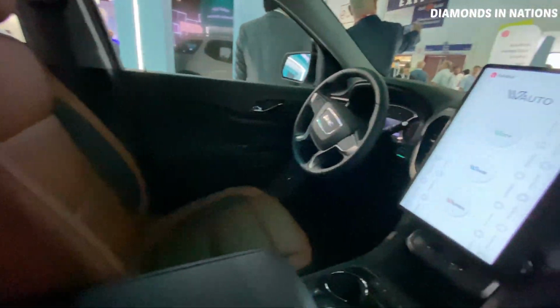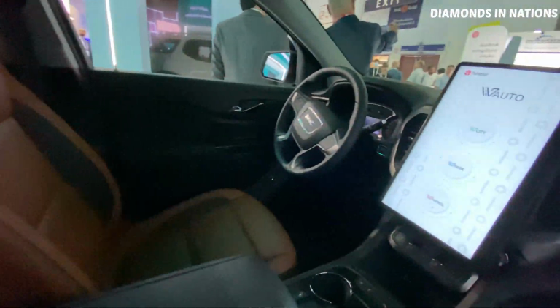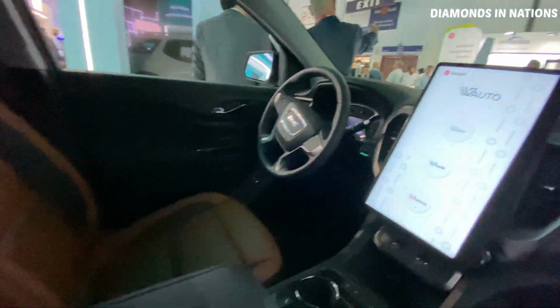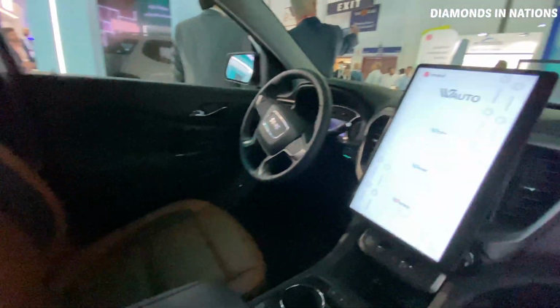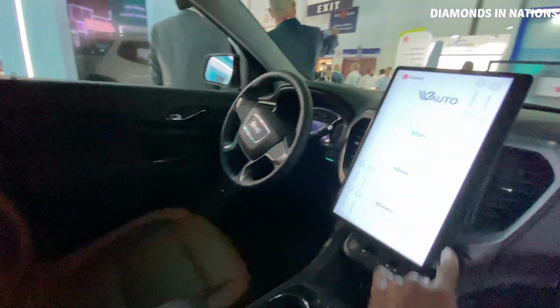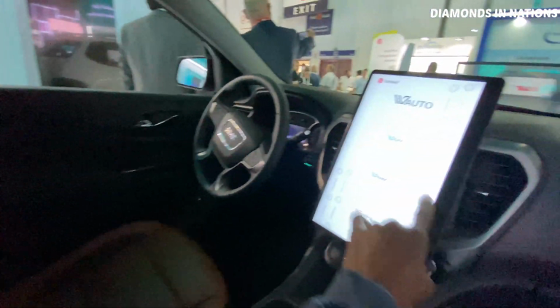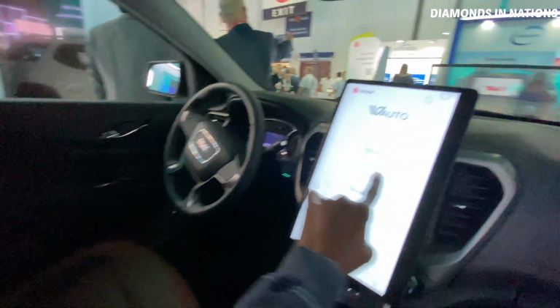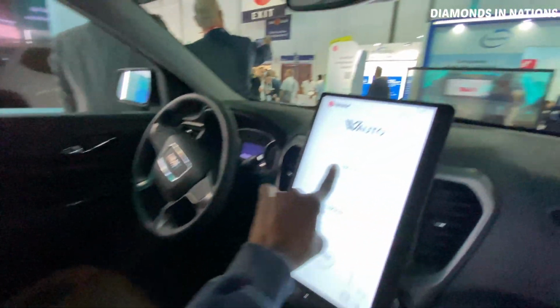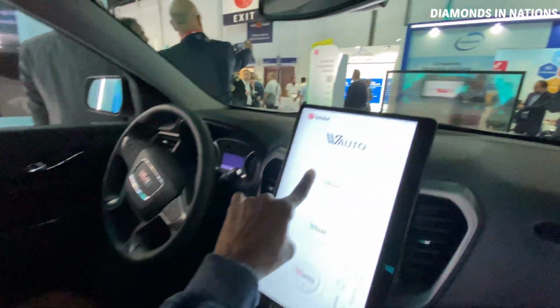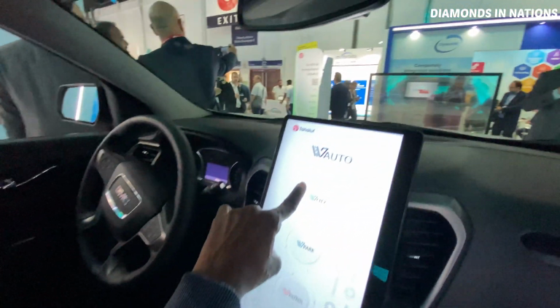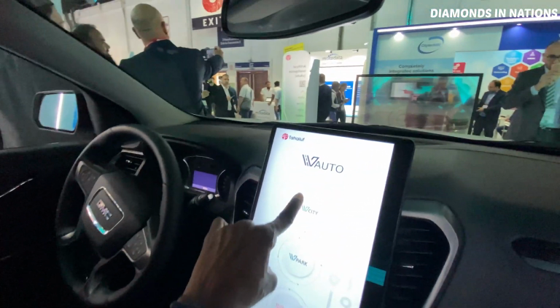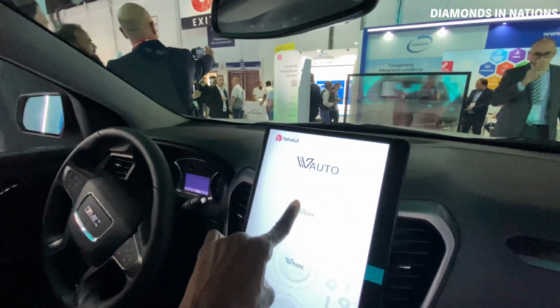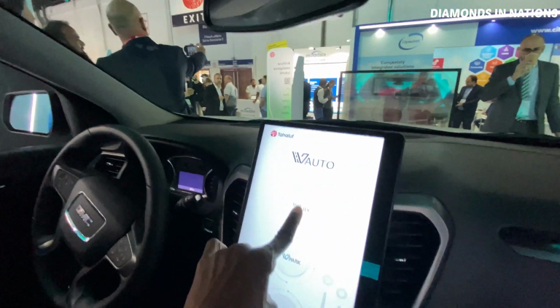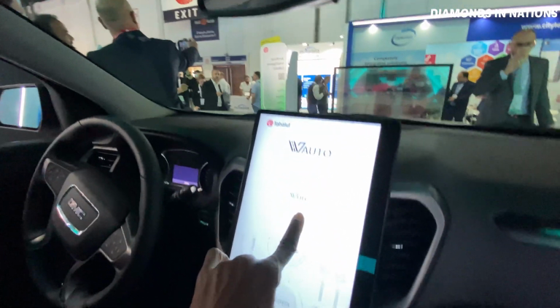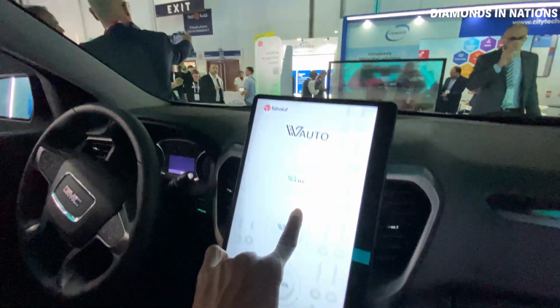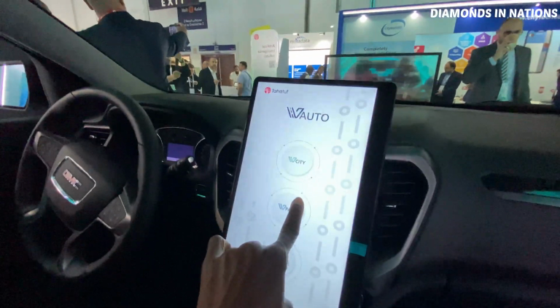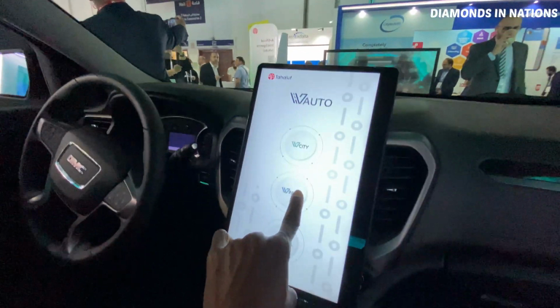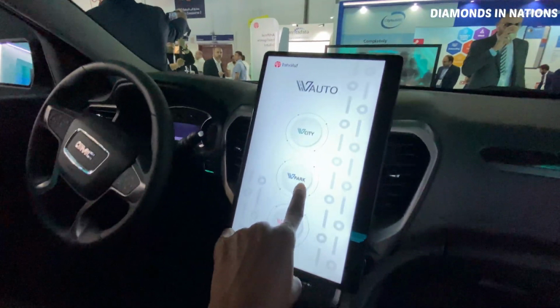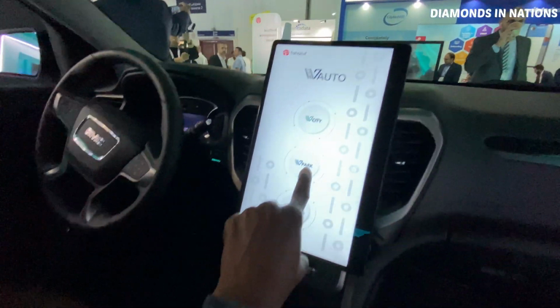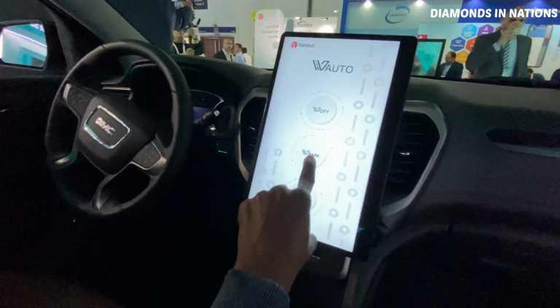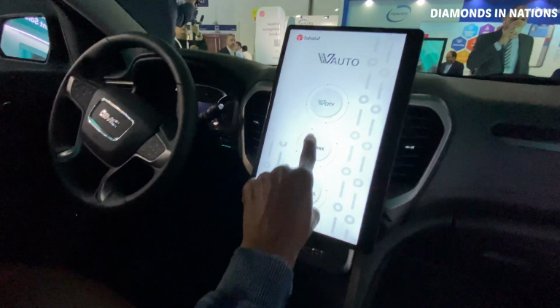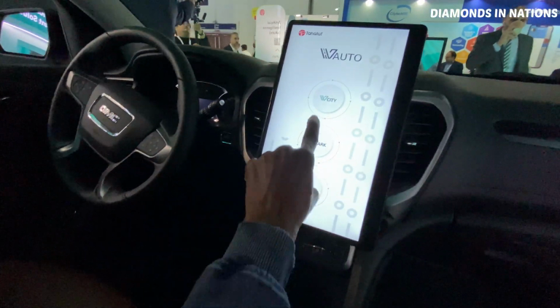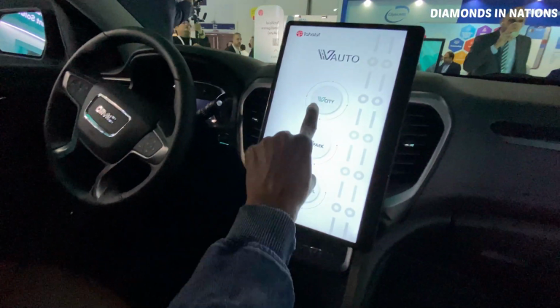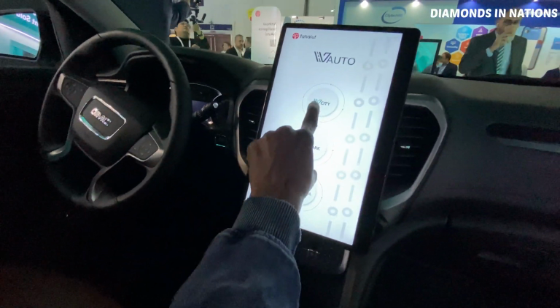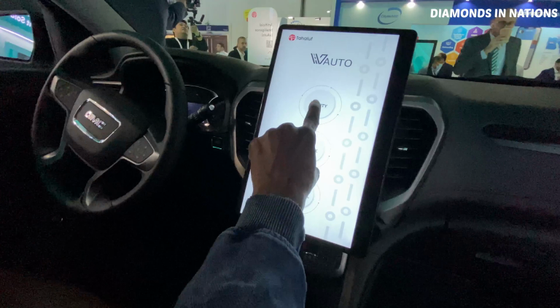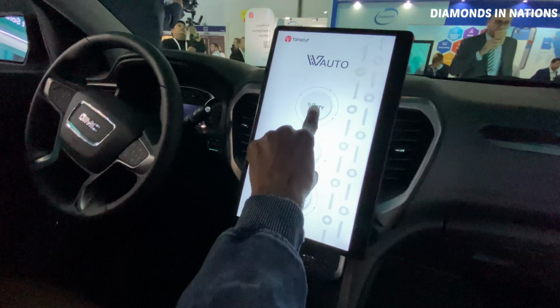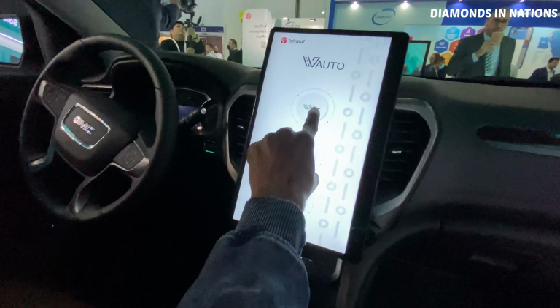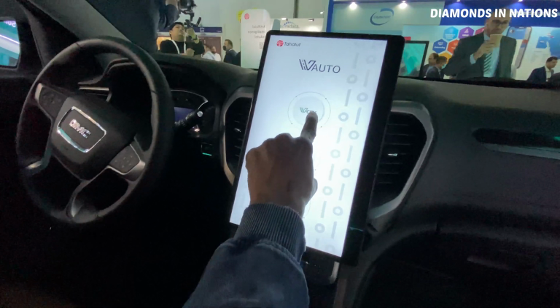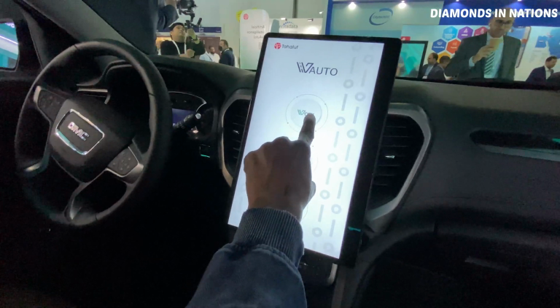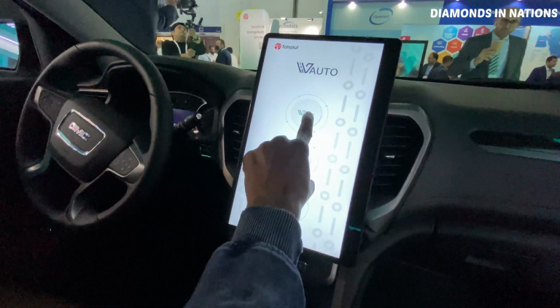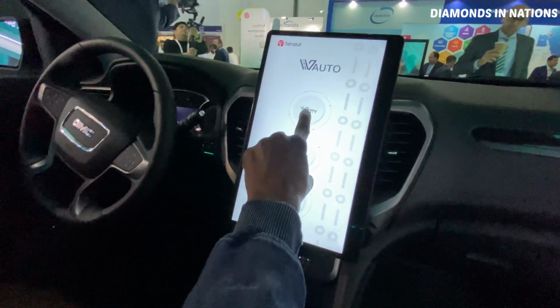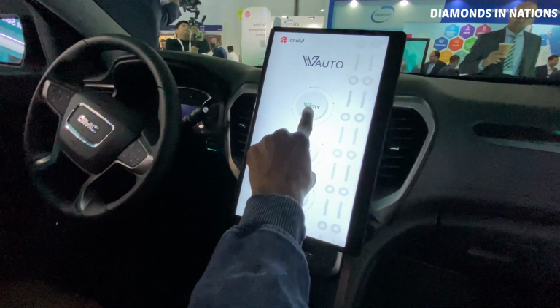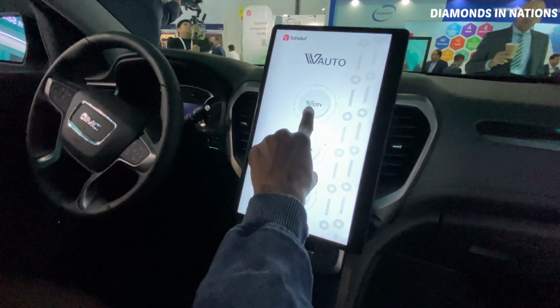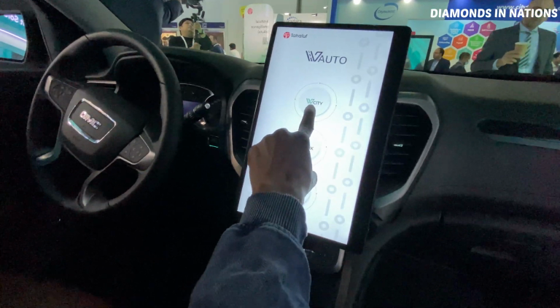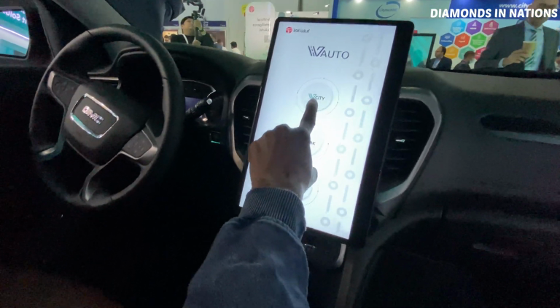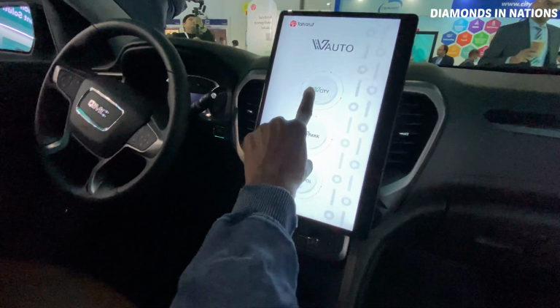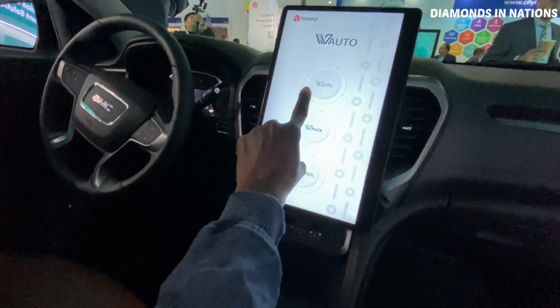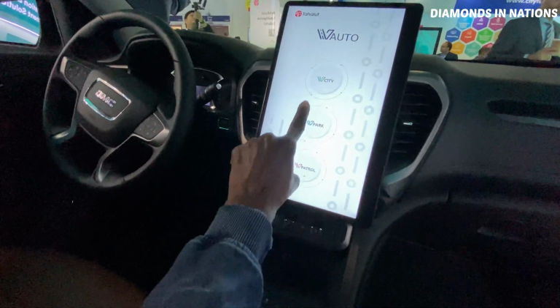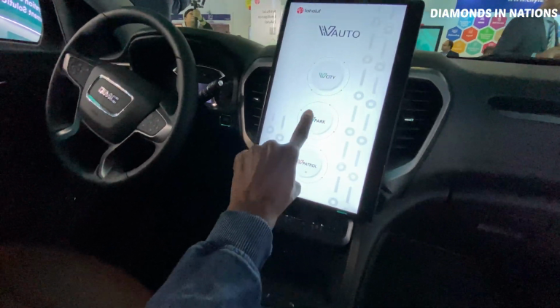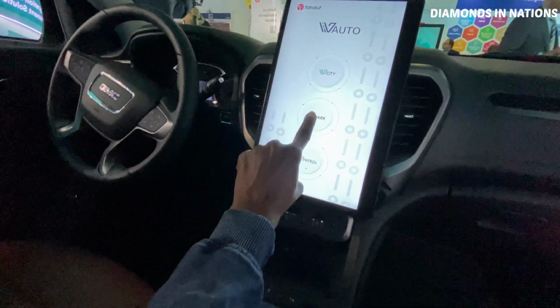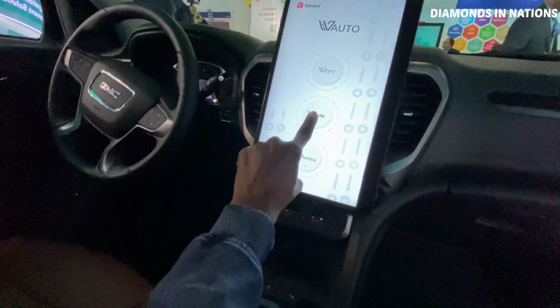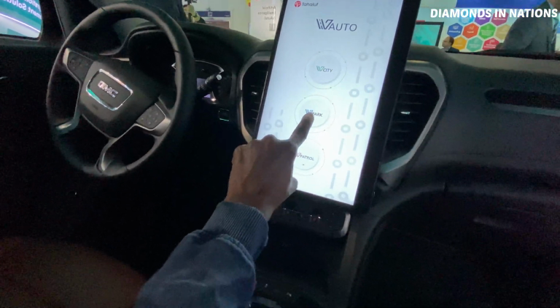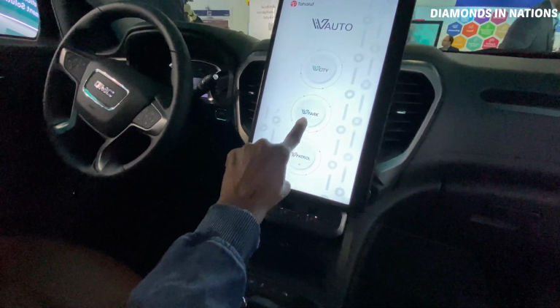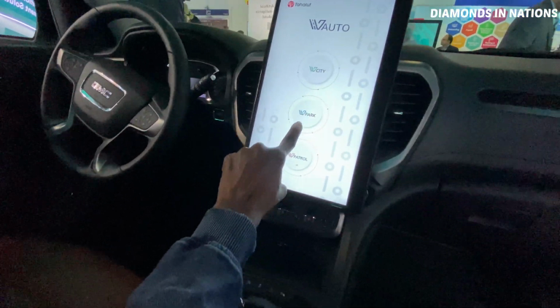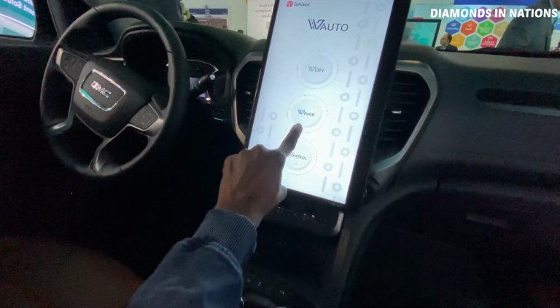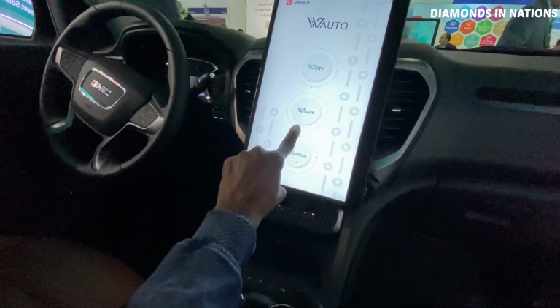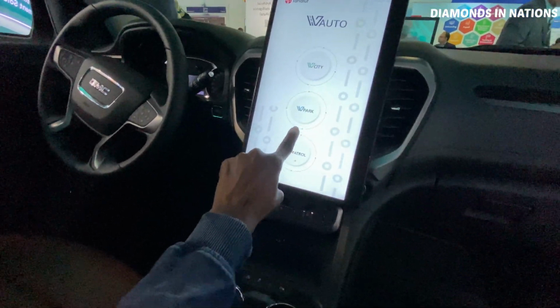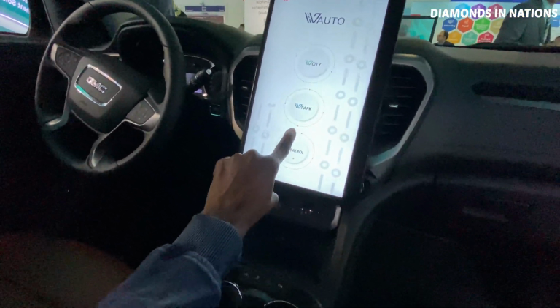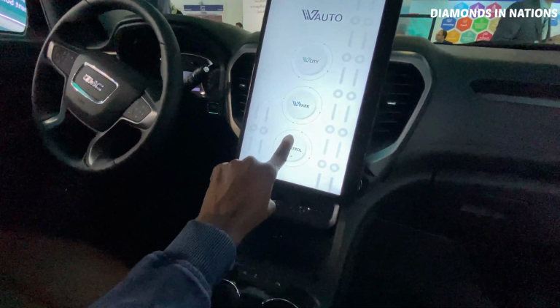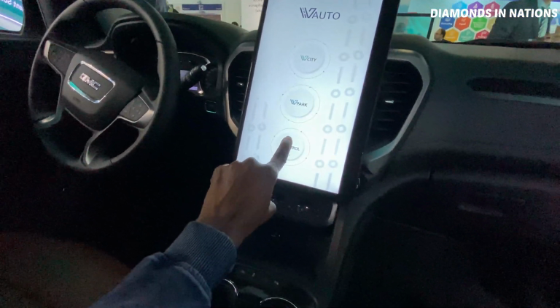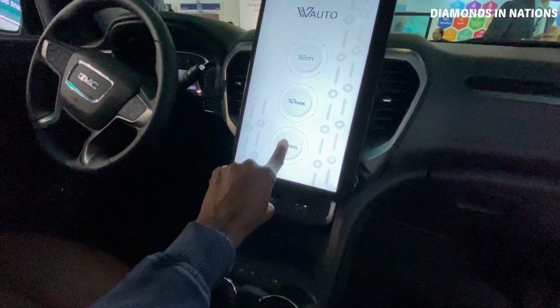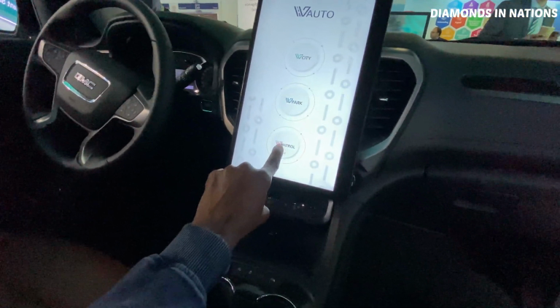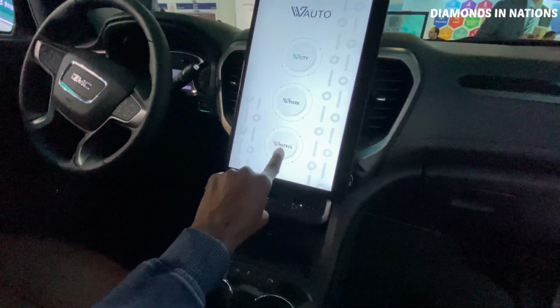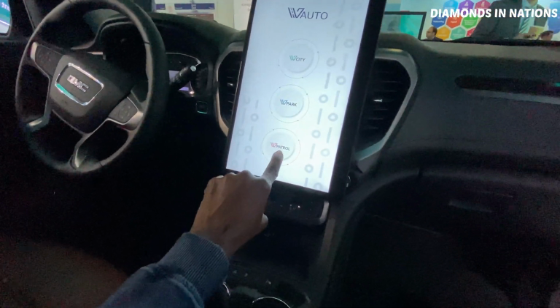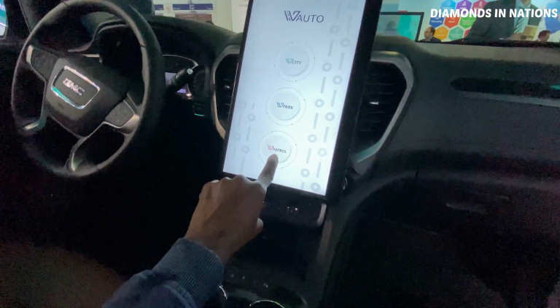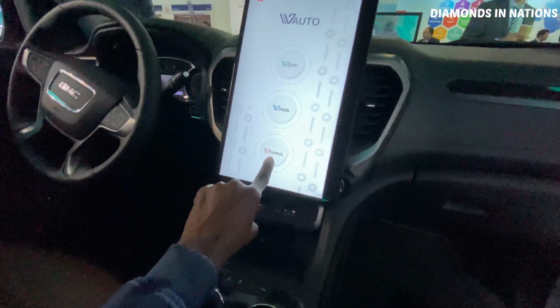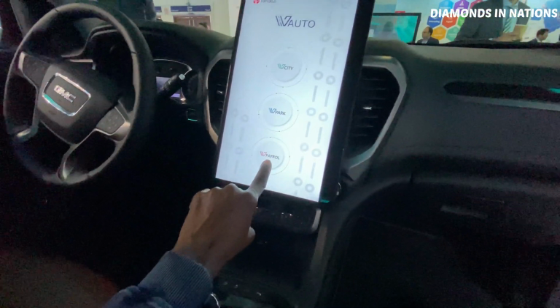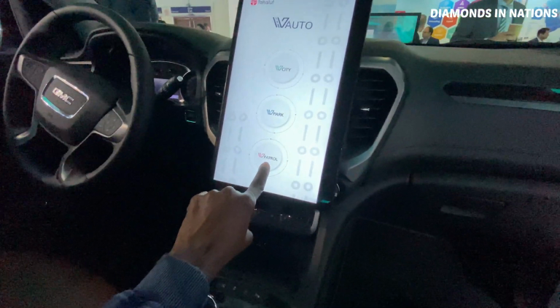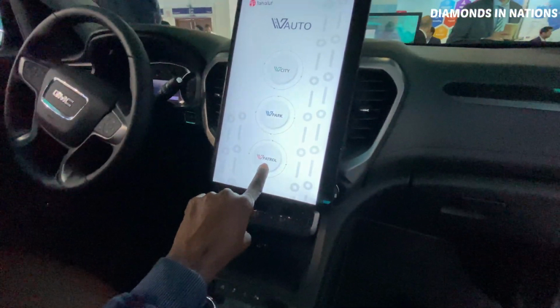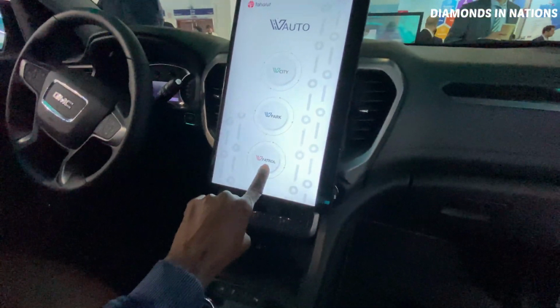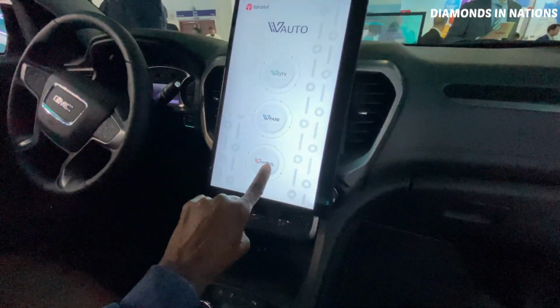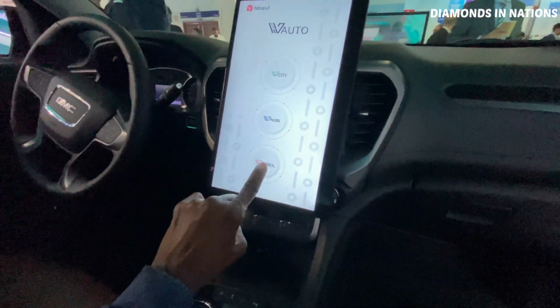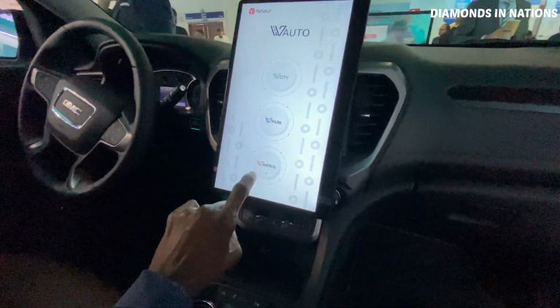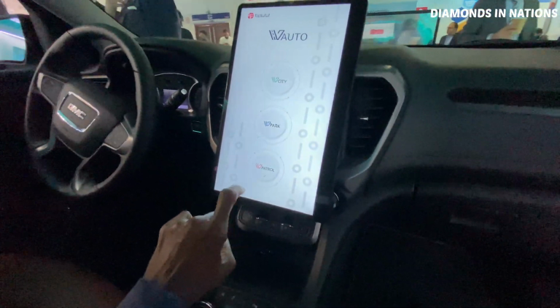This is where they use it for the settings. Here they have the city mode, the park mode, and the patrol mode.